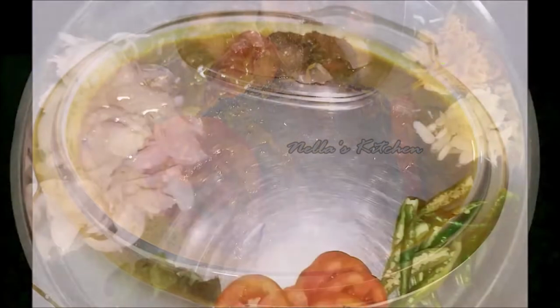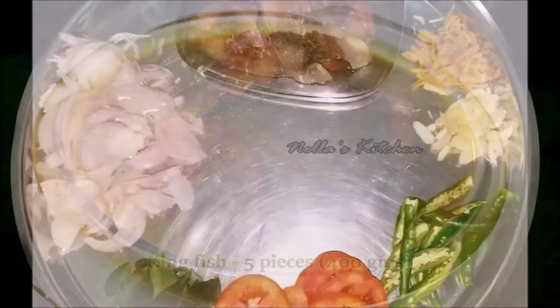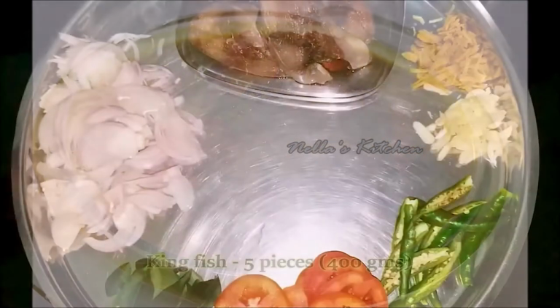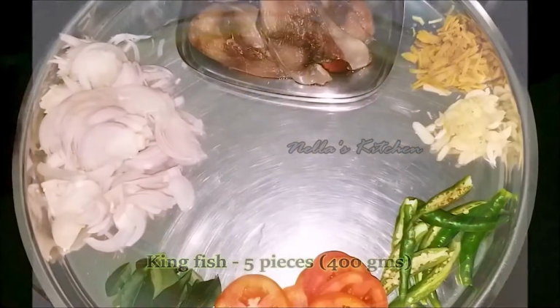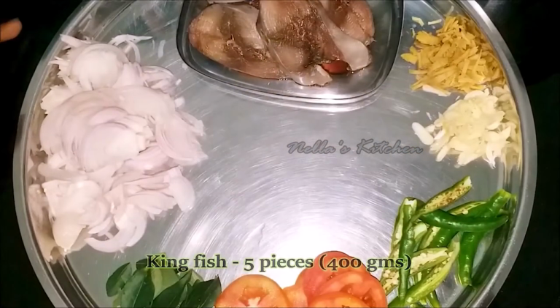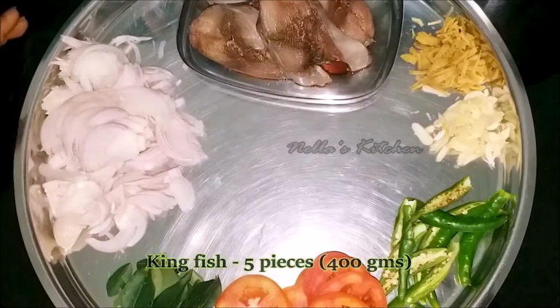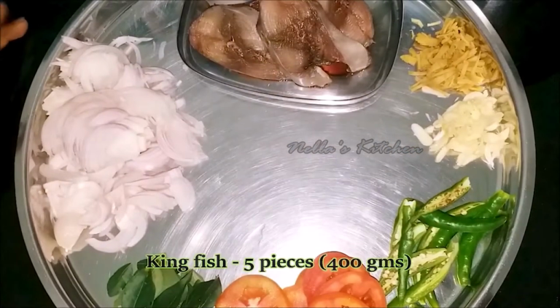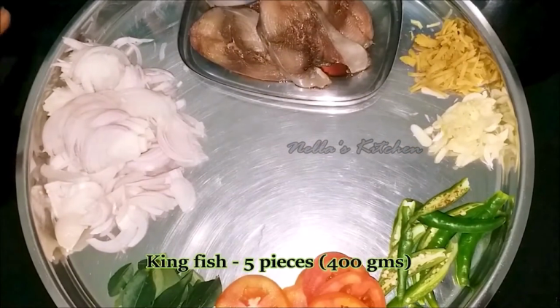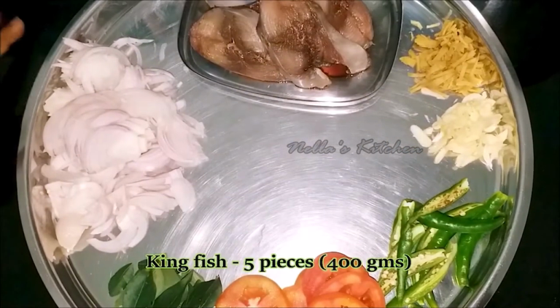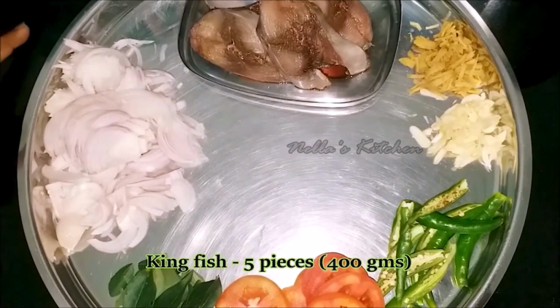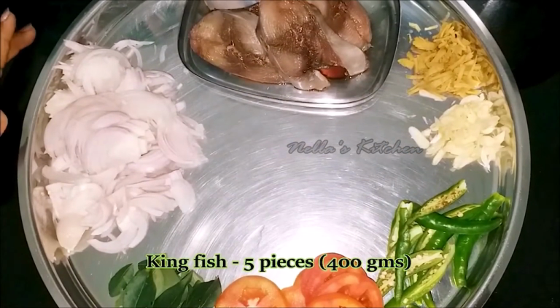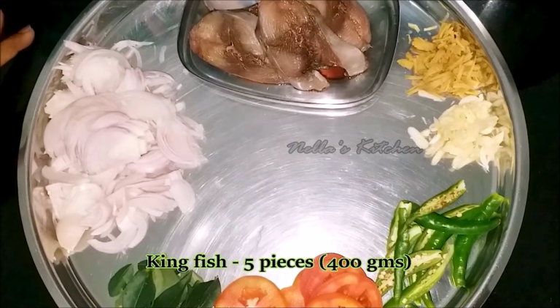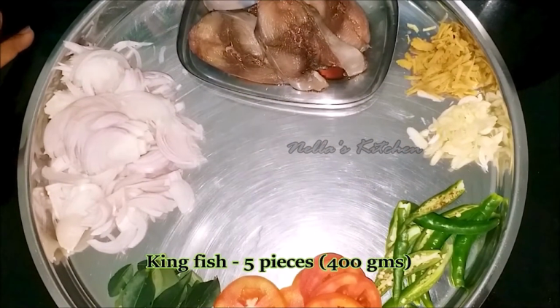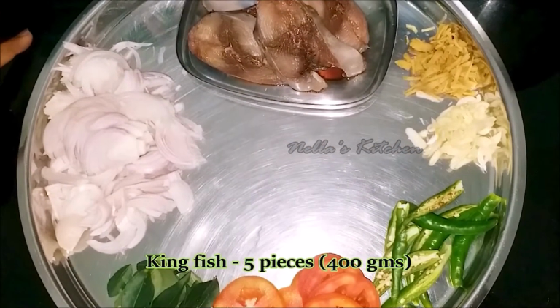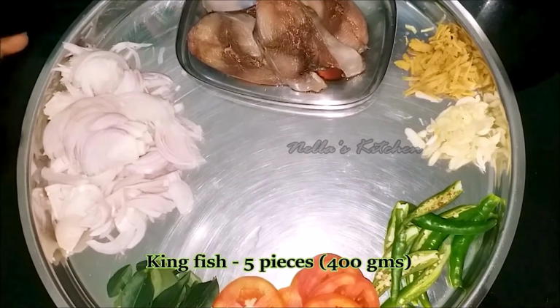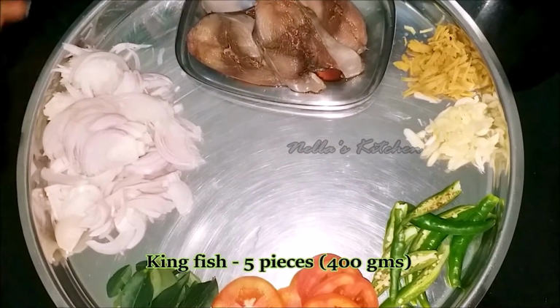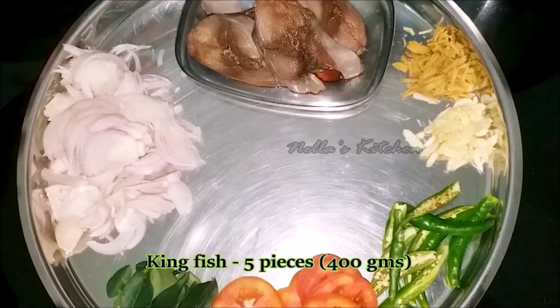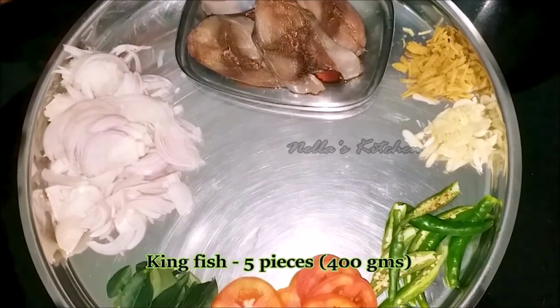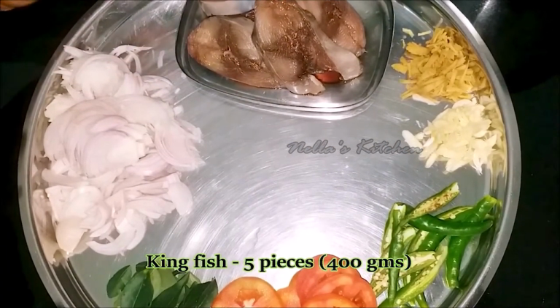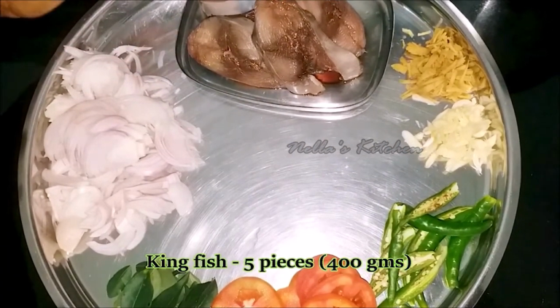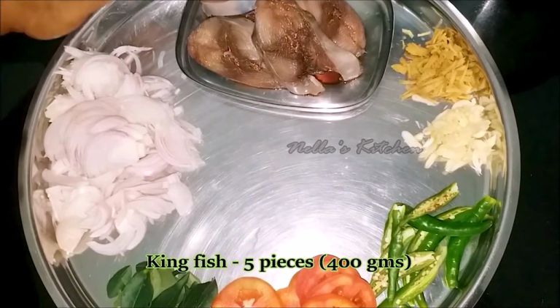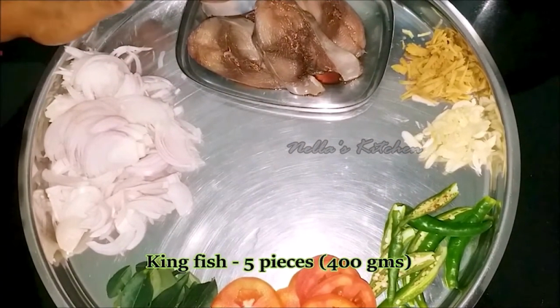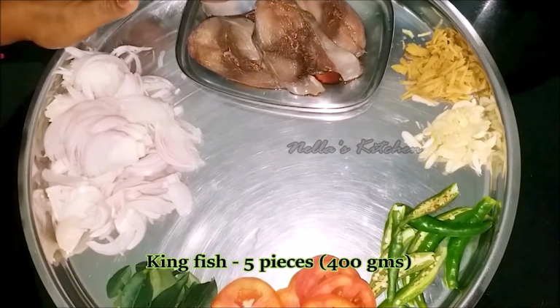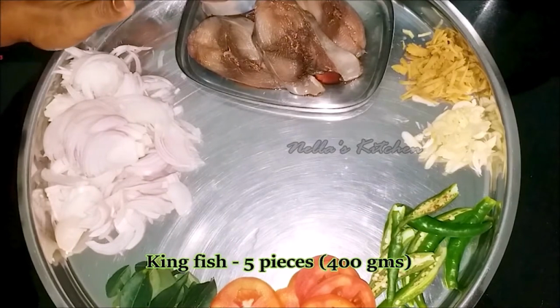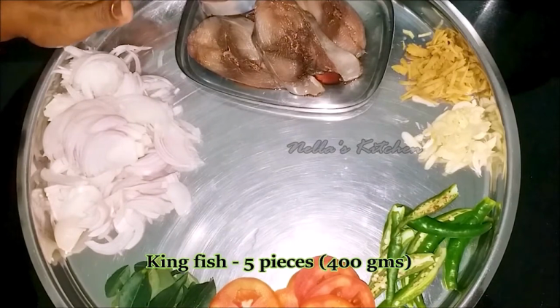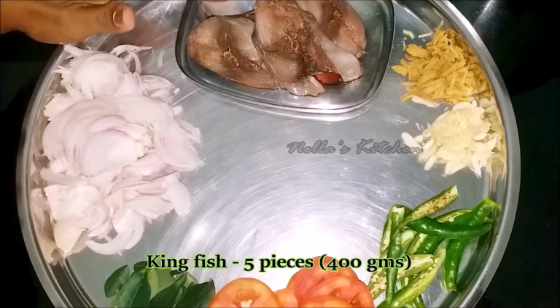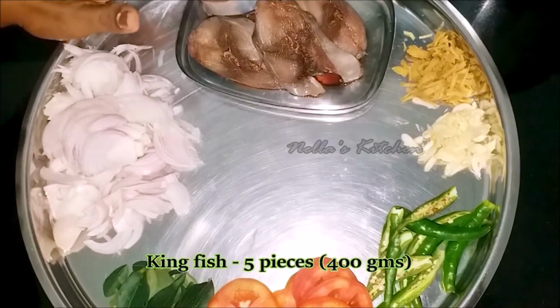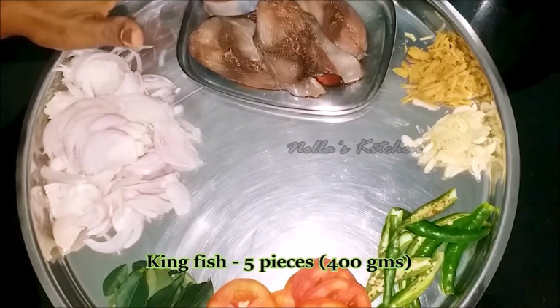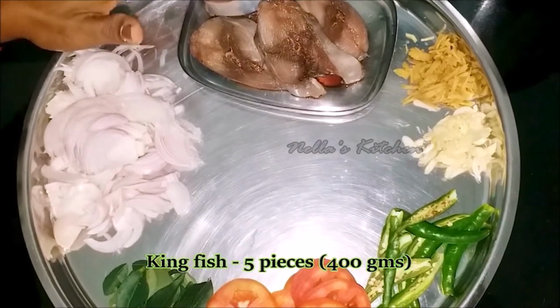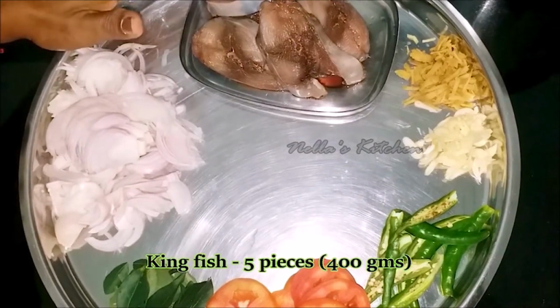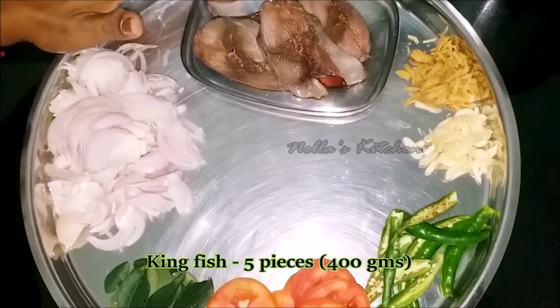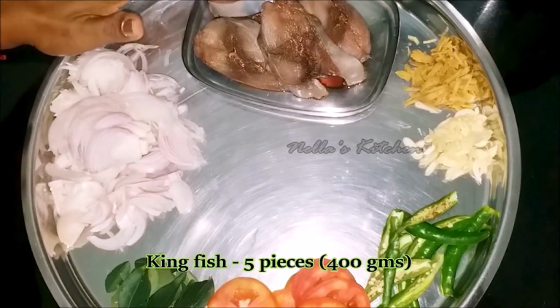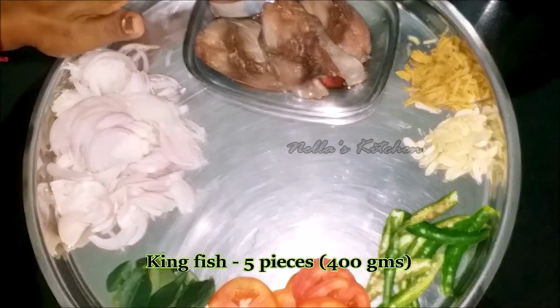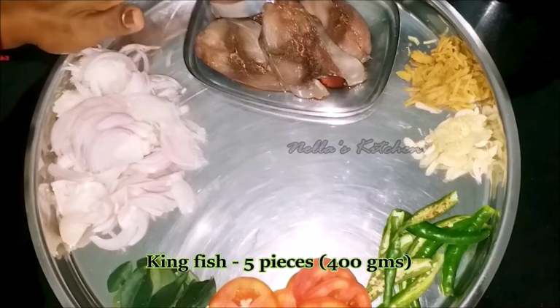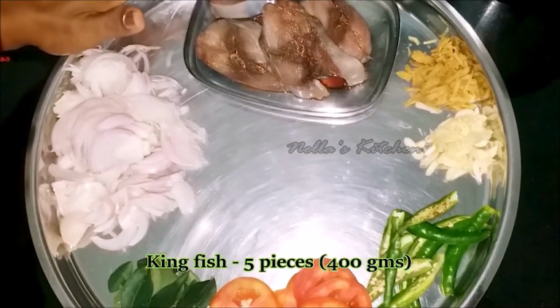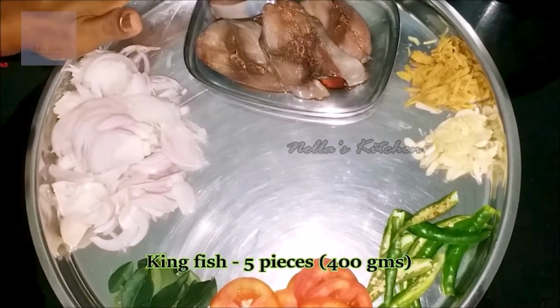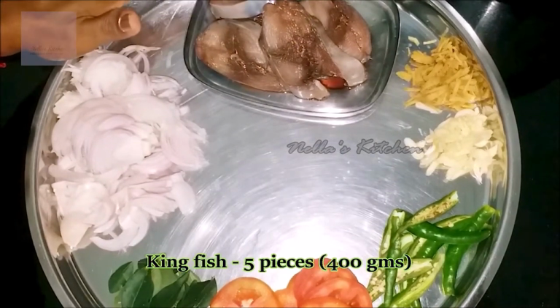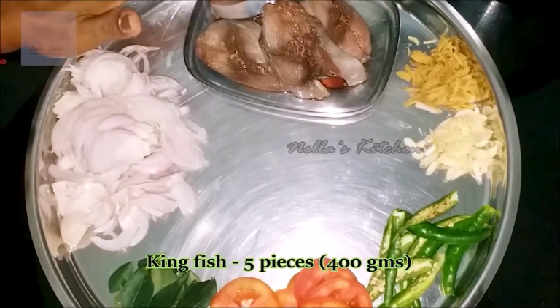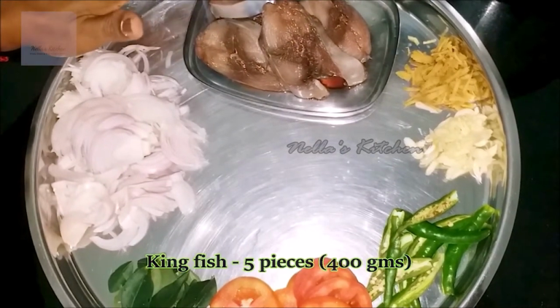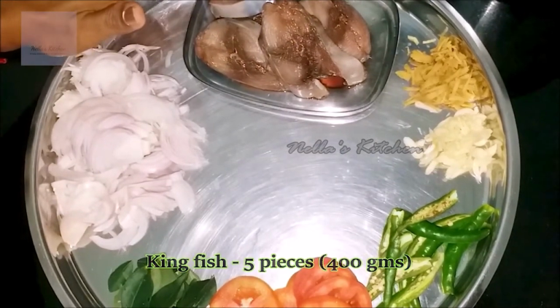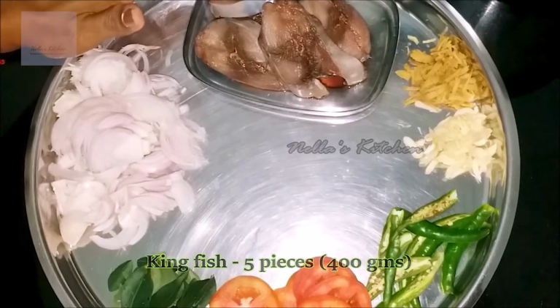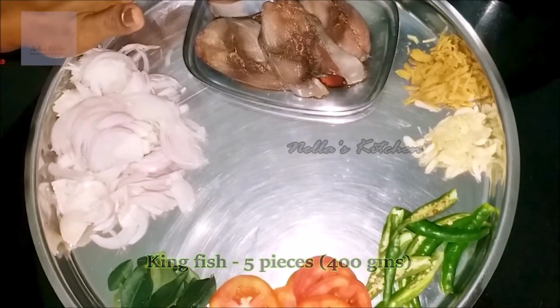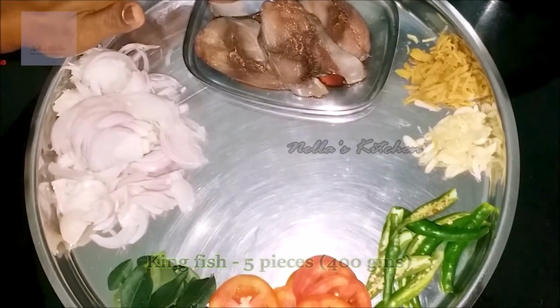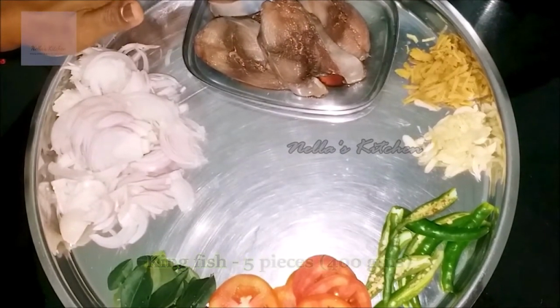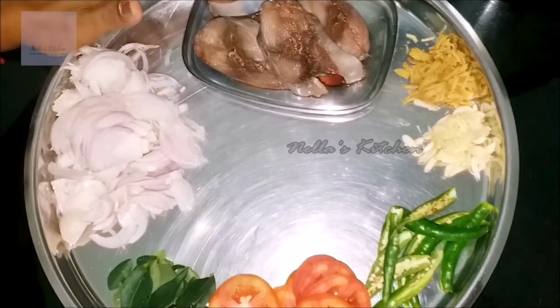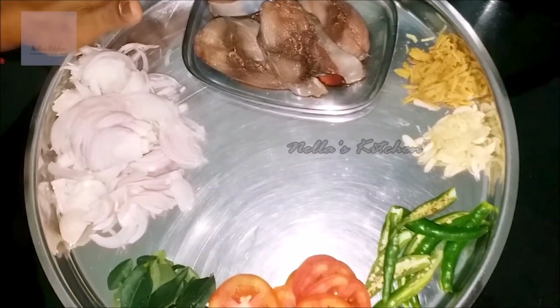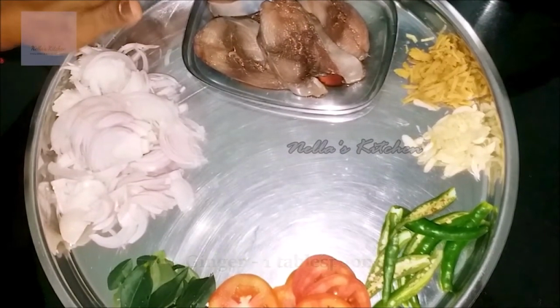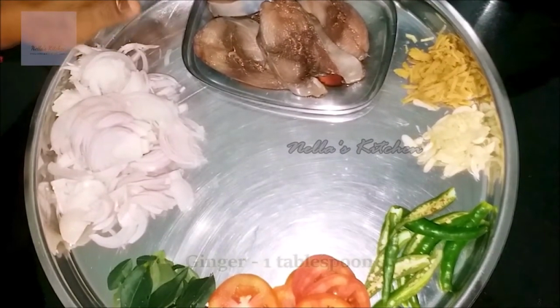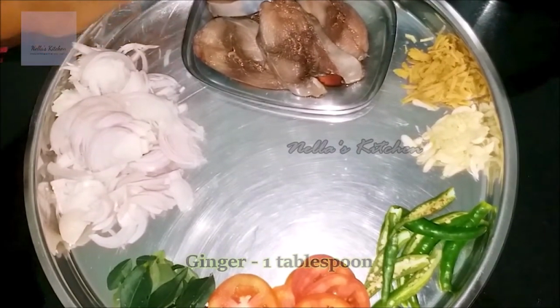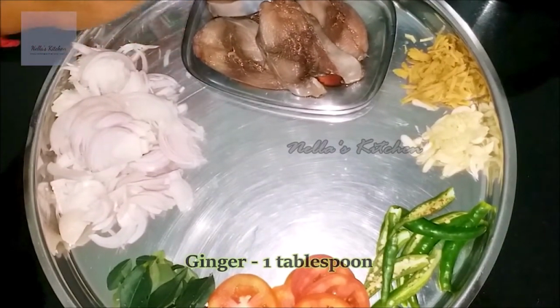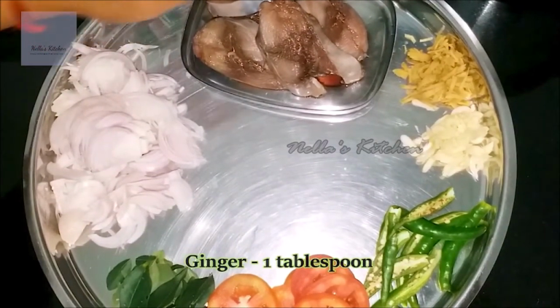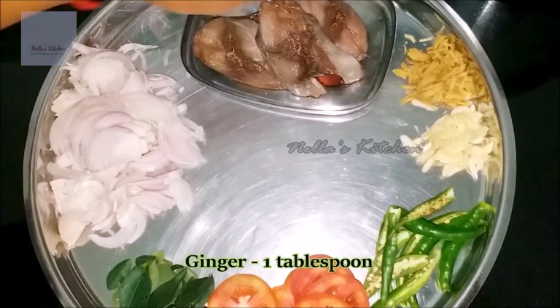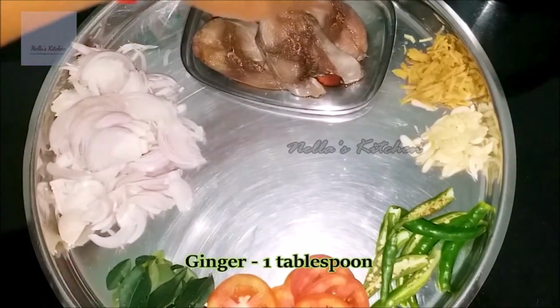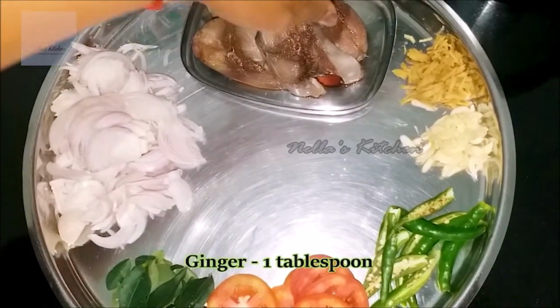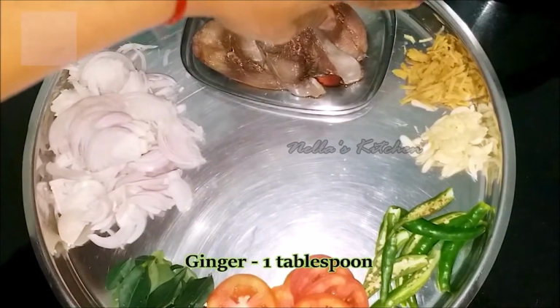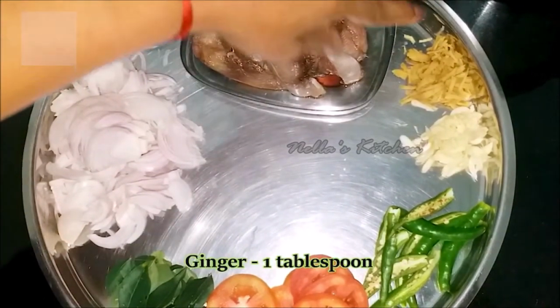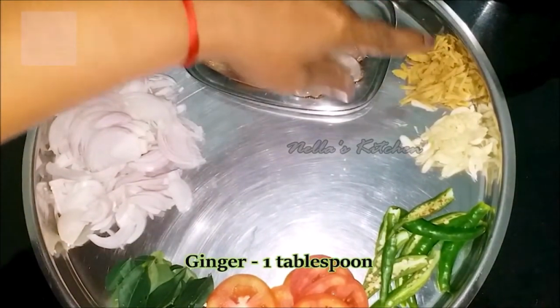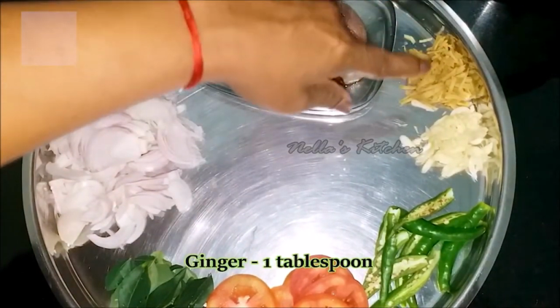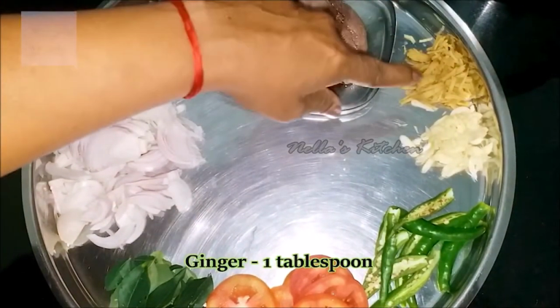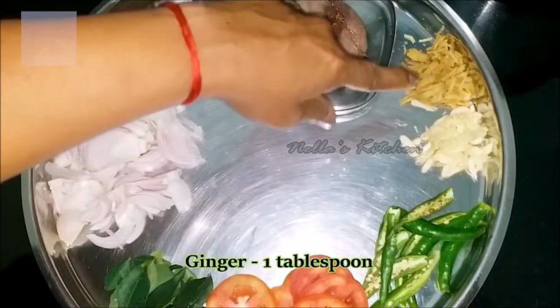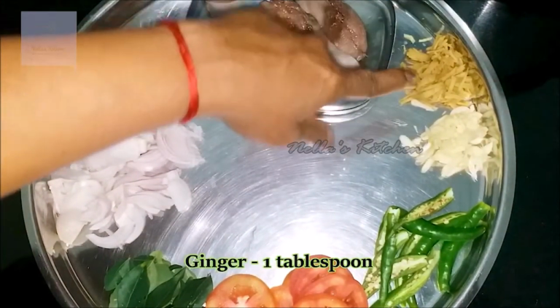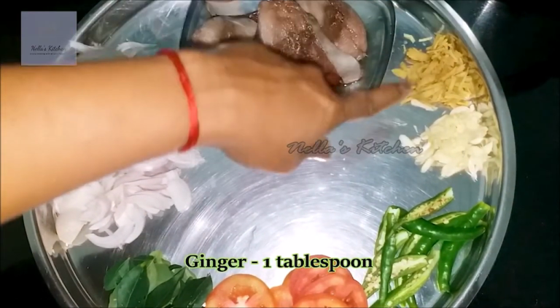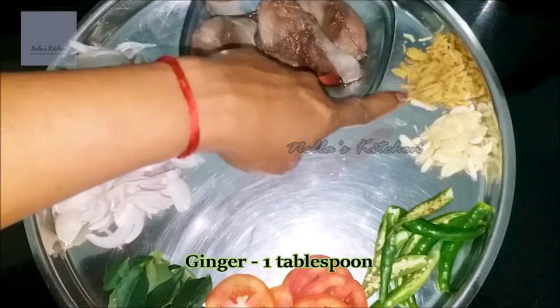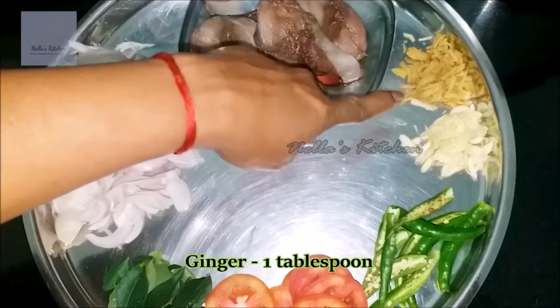I've got 400 grams of pieces here. Then add 1 tablespoon.